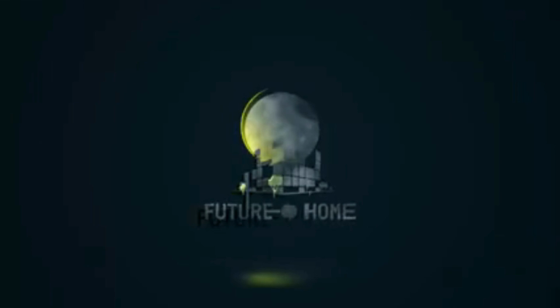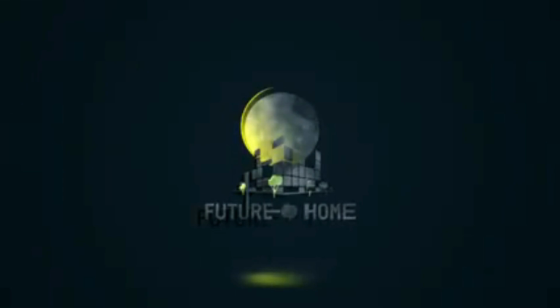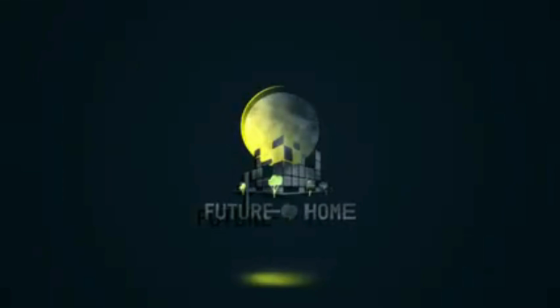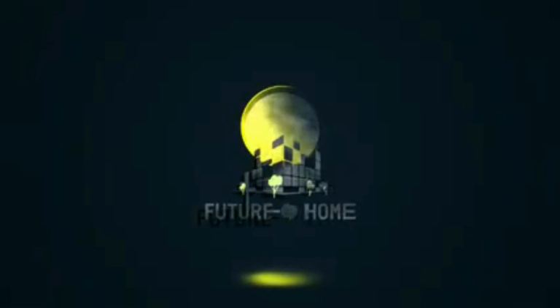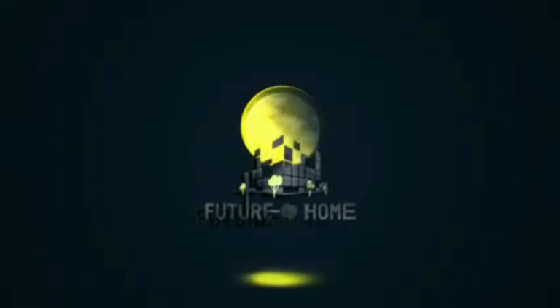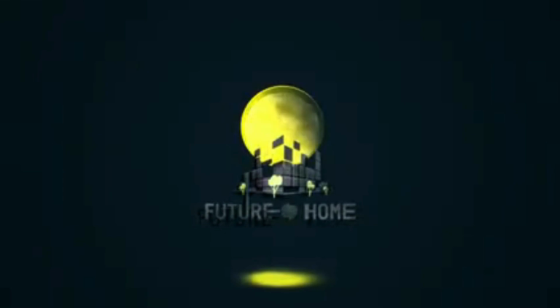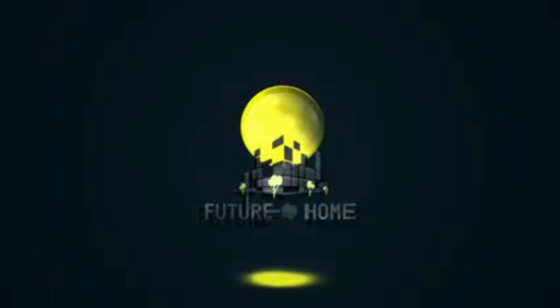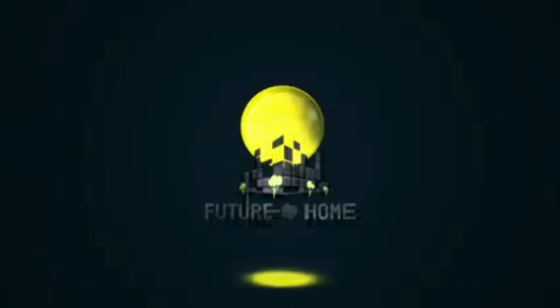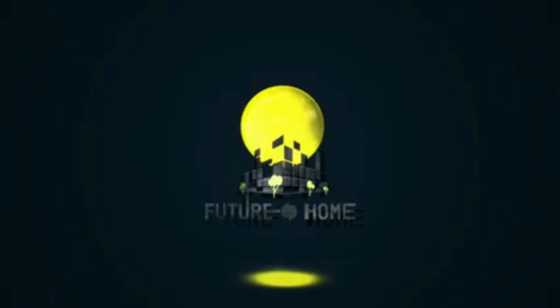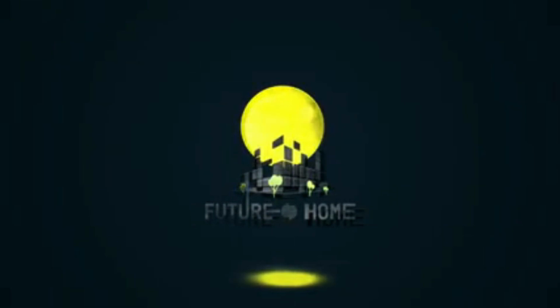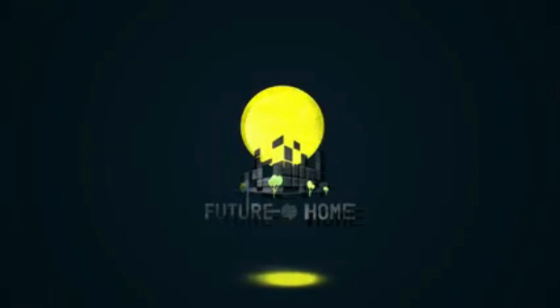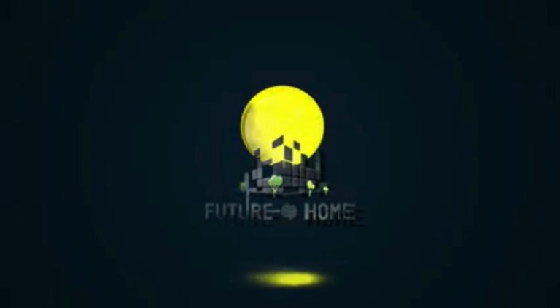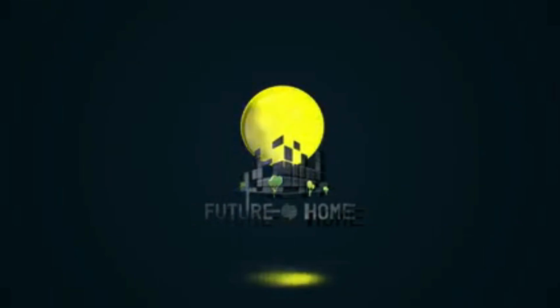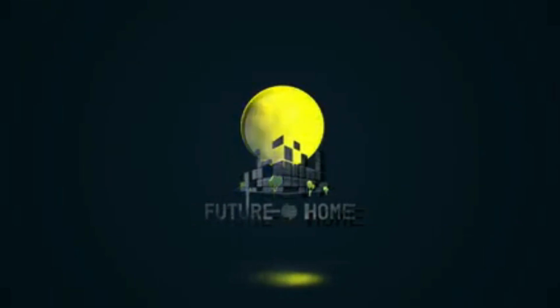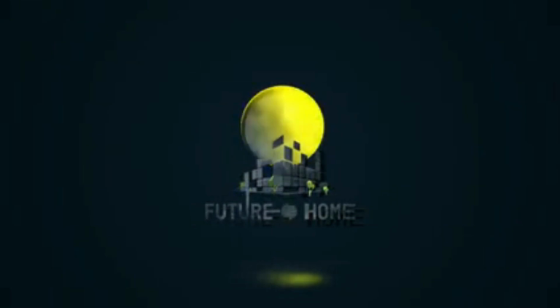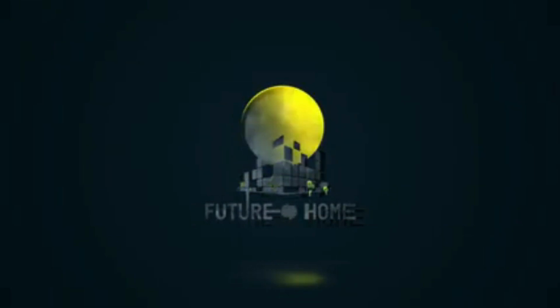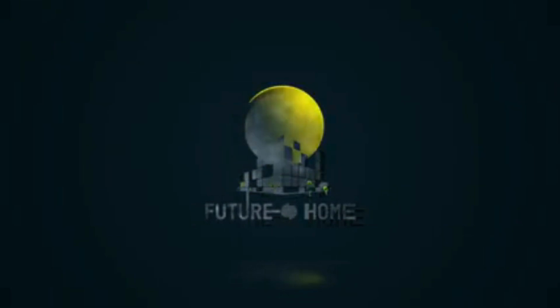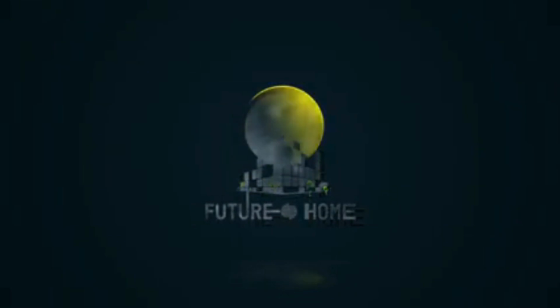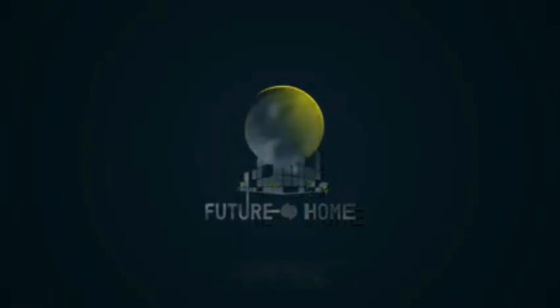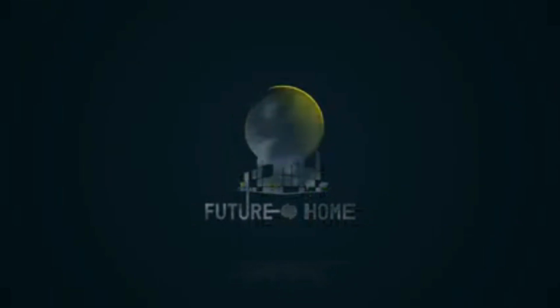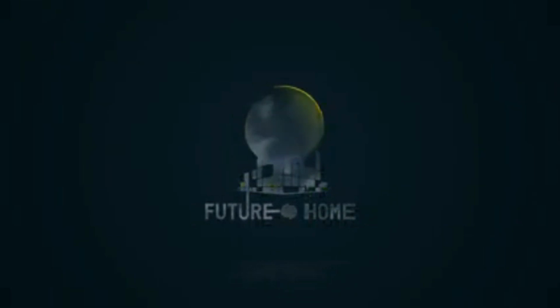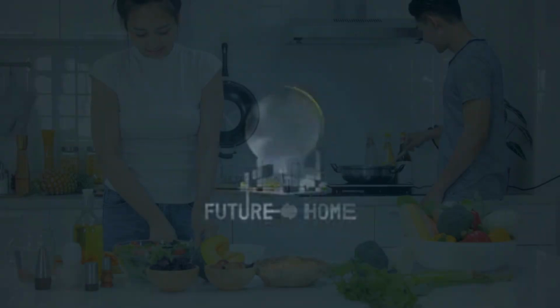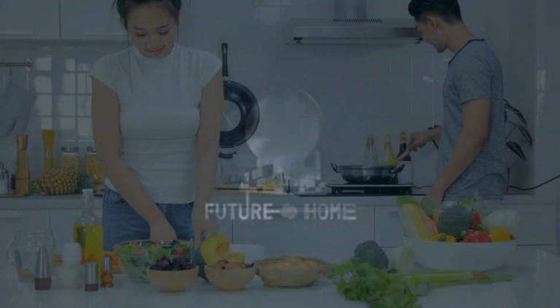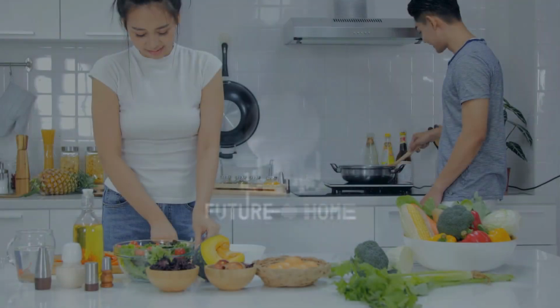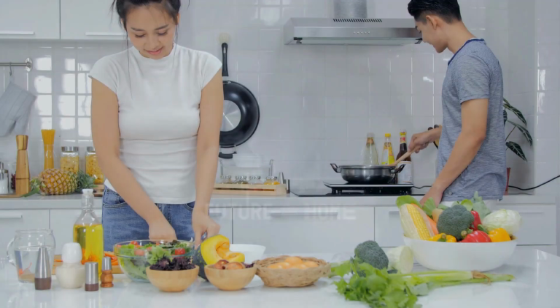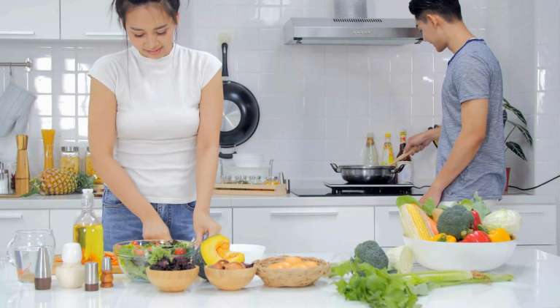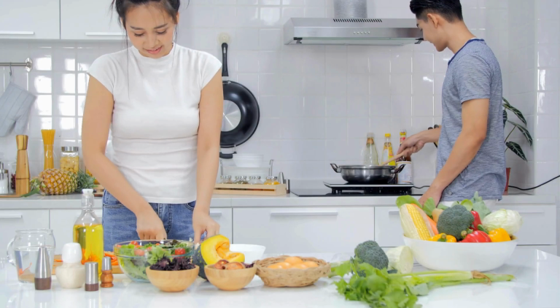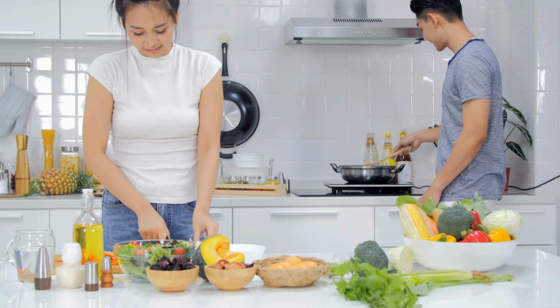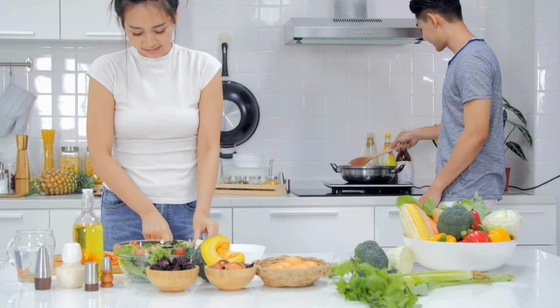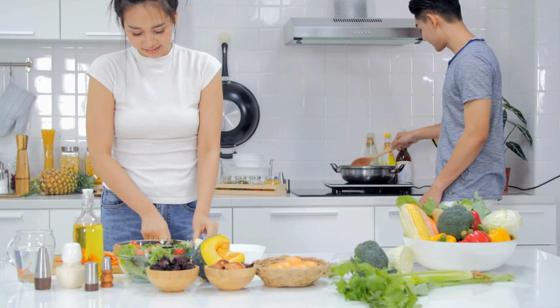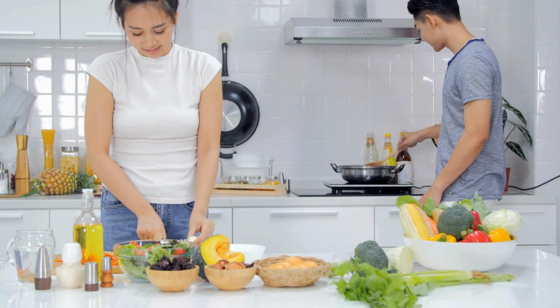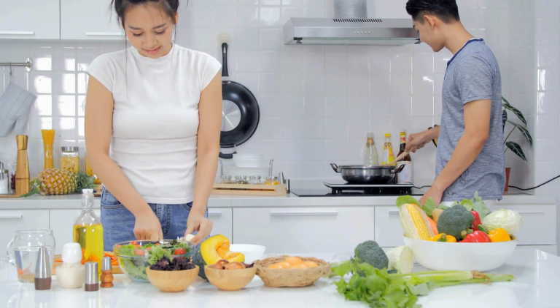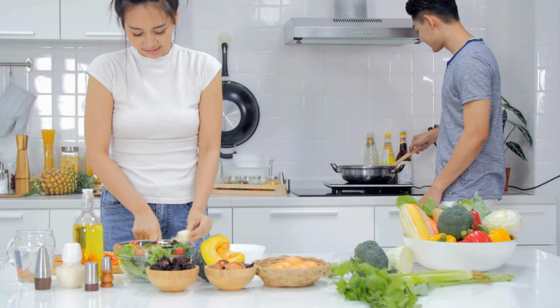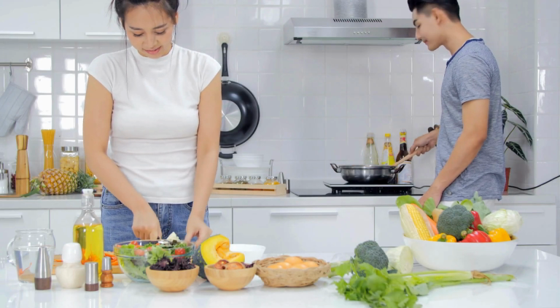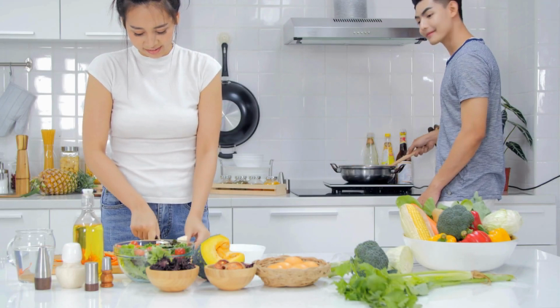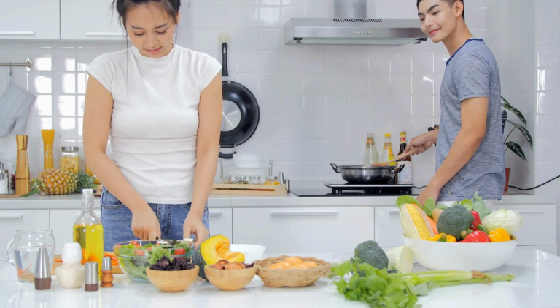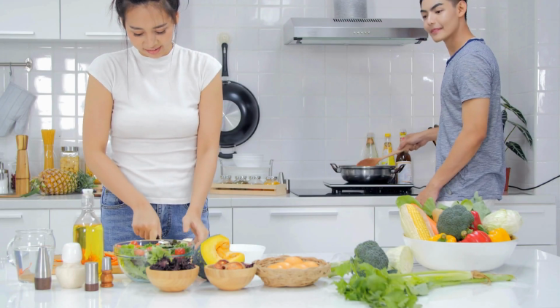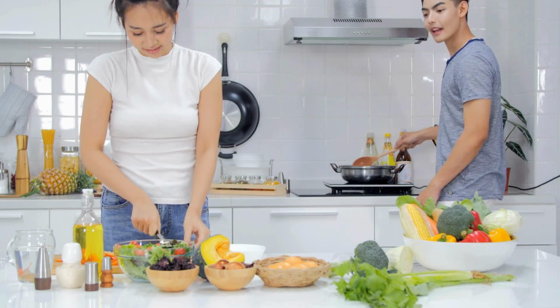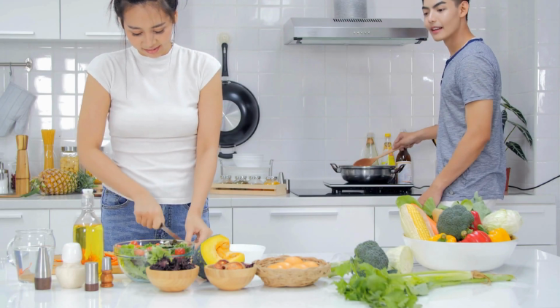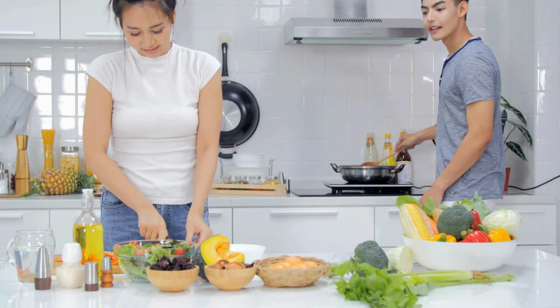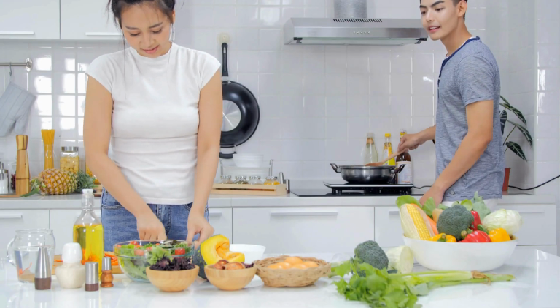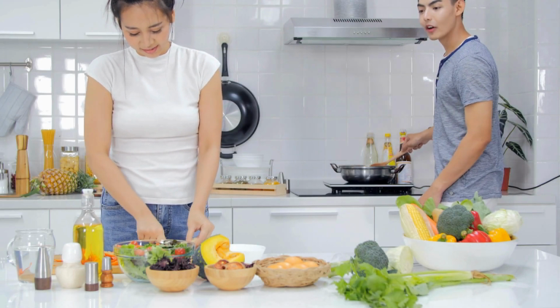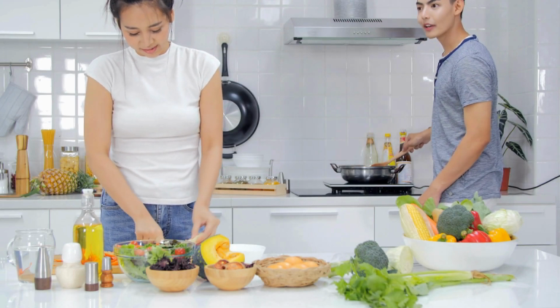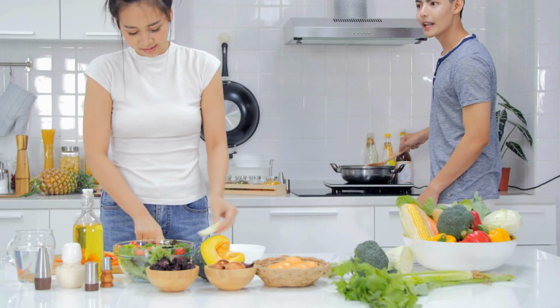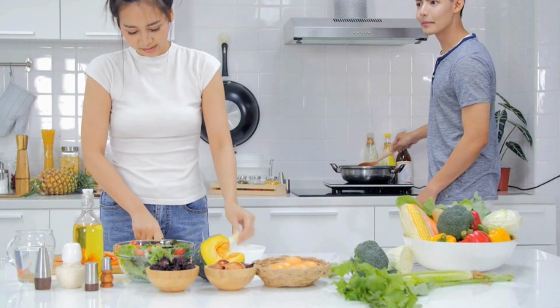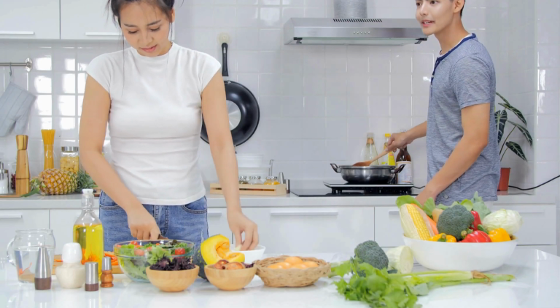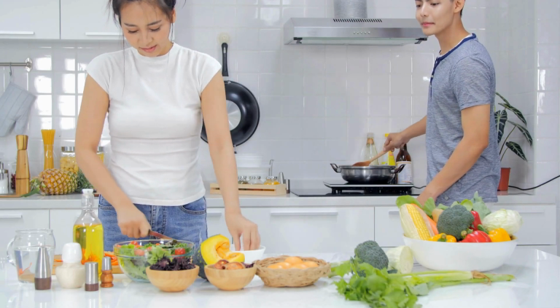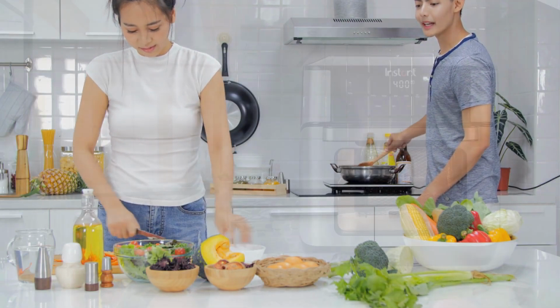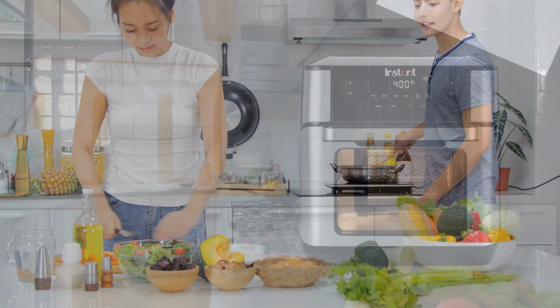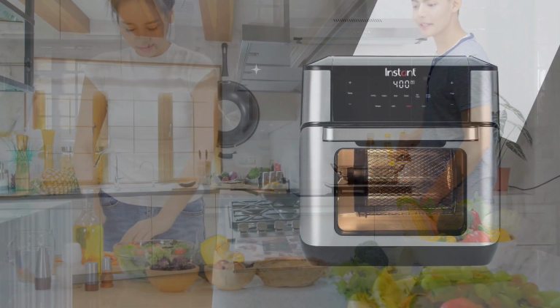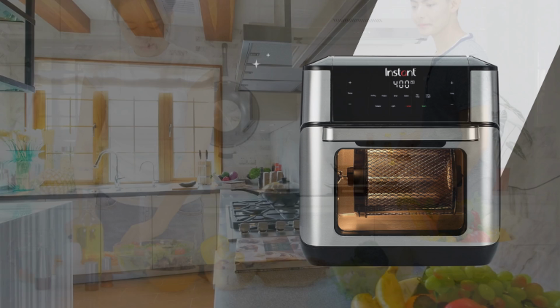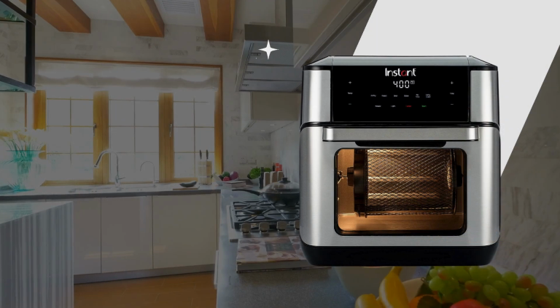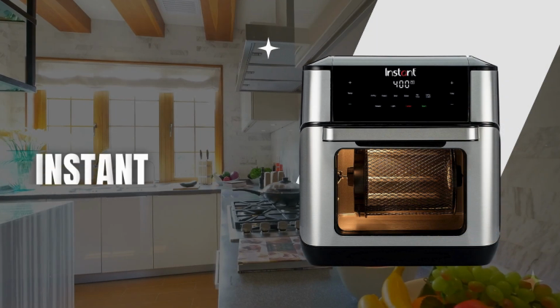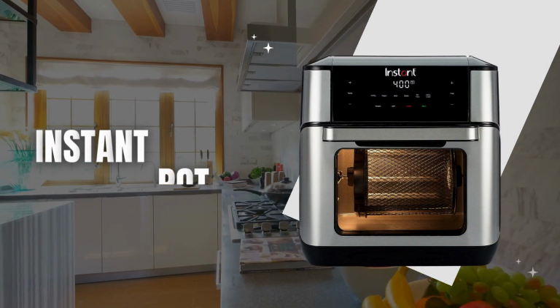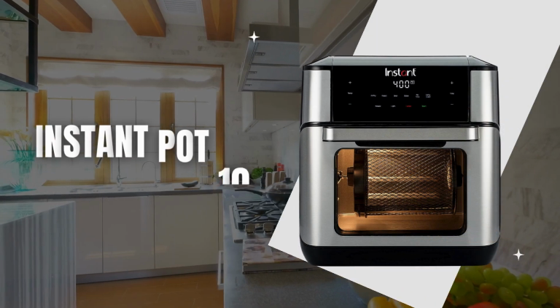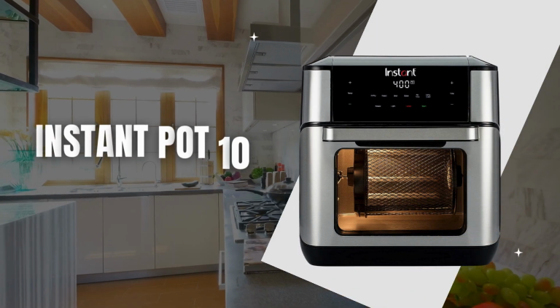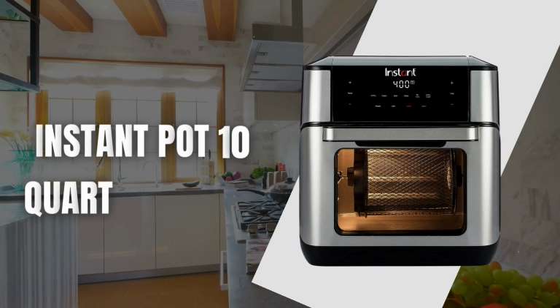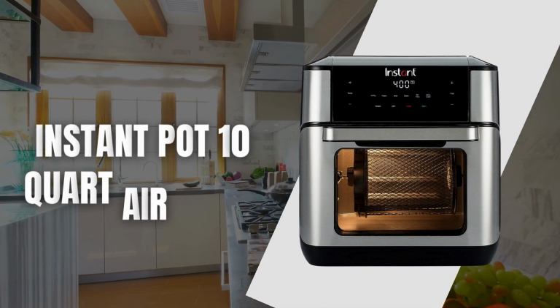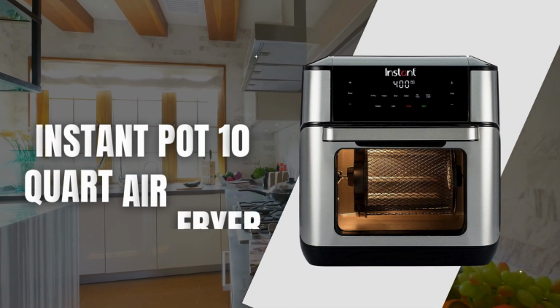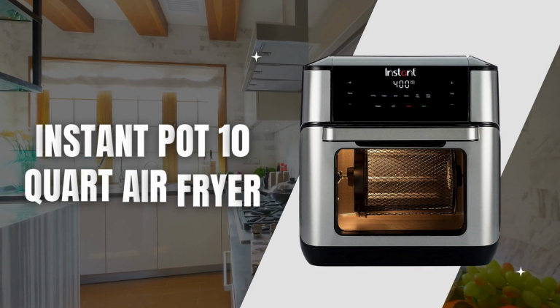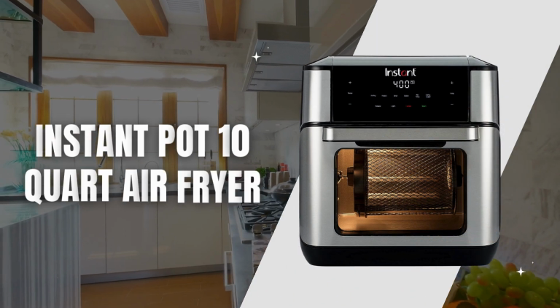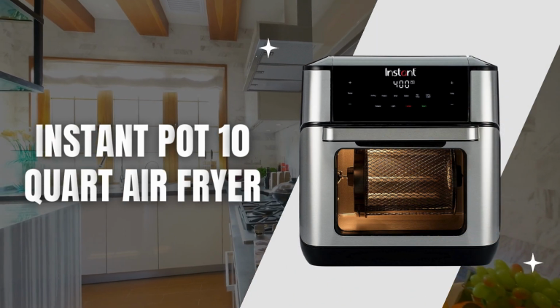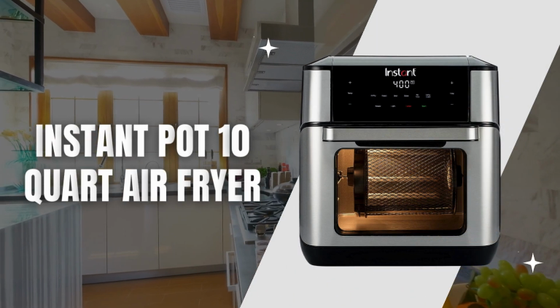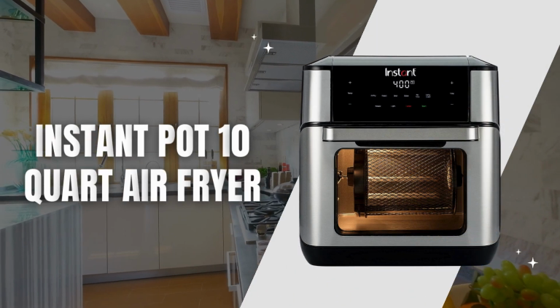Welcome to our channel! Today, we are diving into the world of culinary innovation with the Instant Pot 10-Quart Air Fryer.